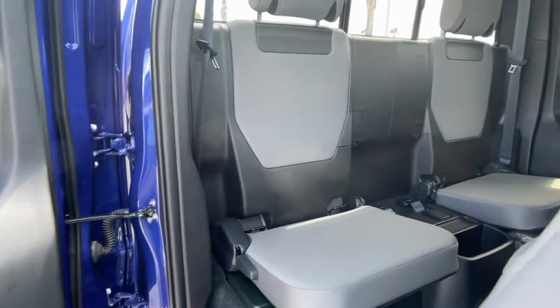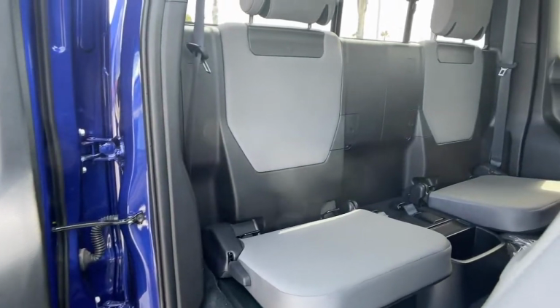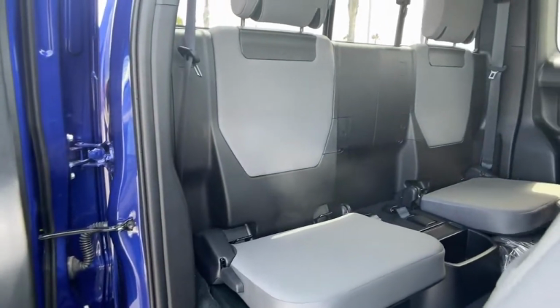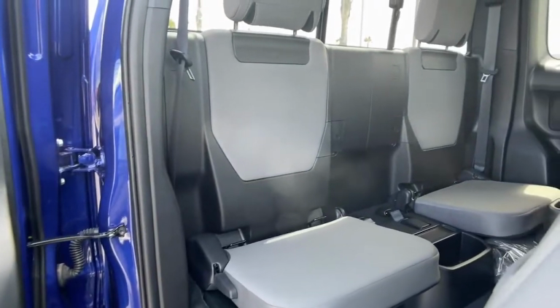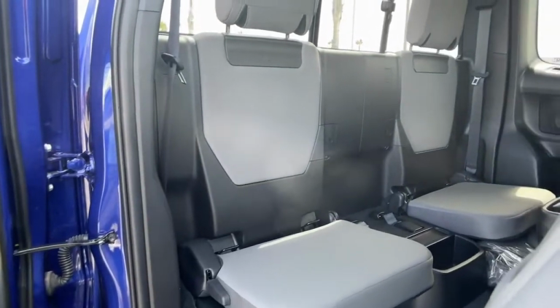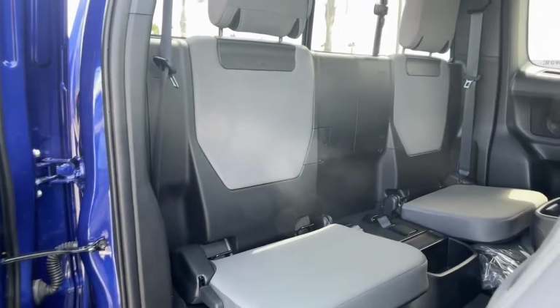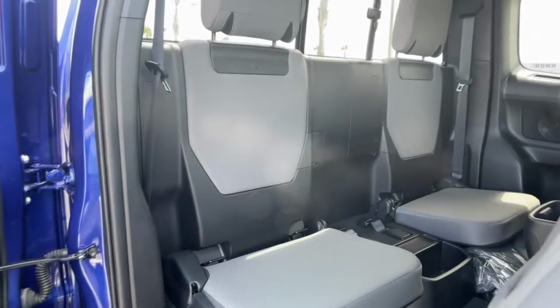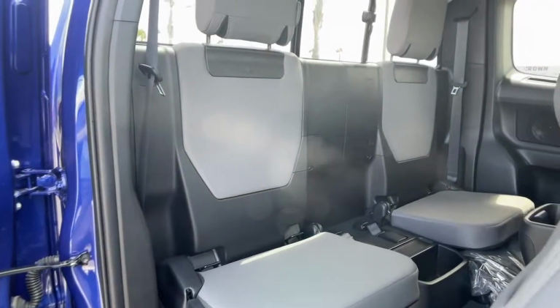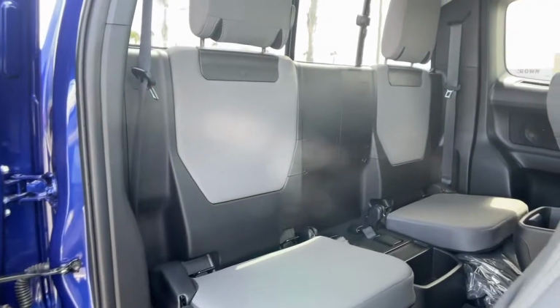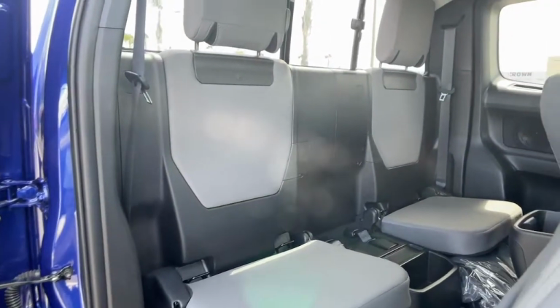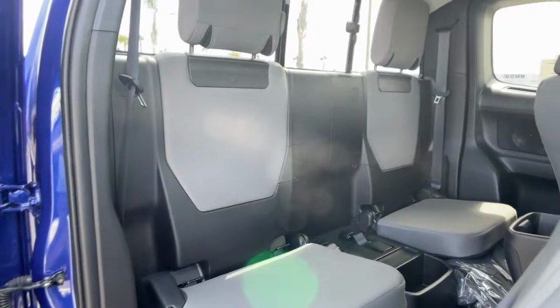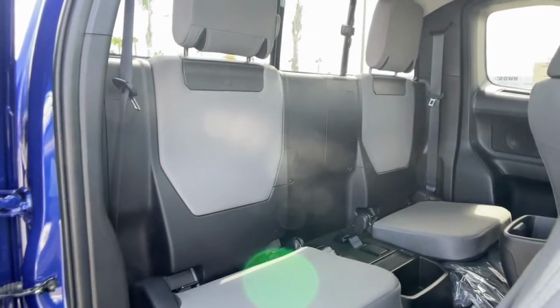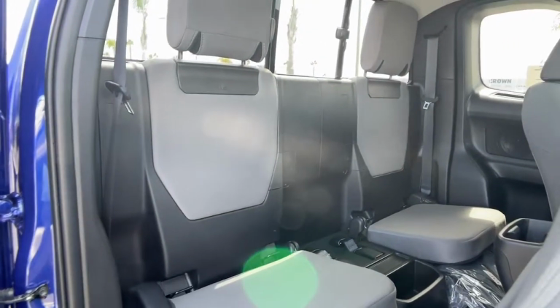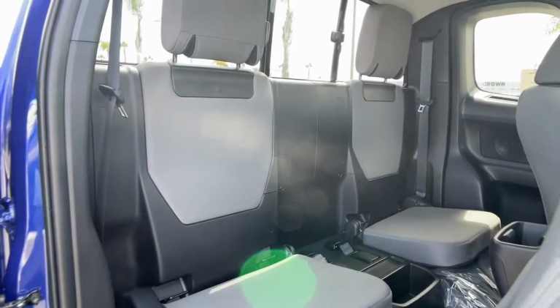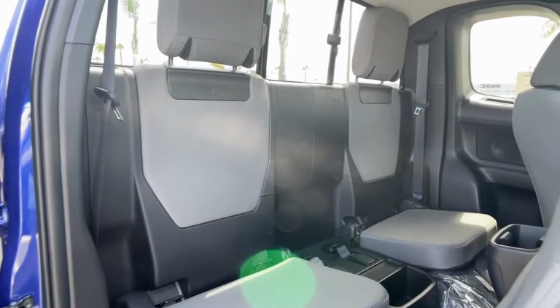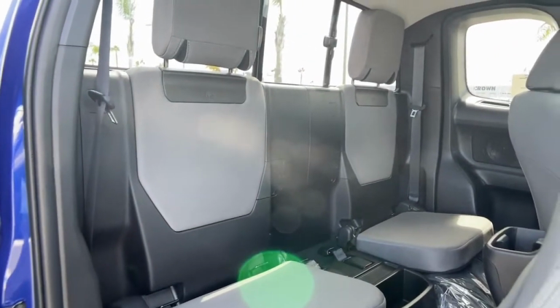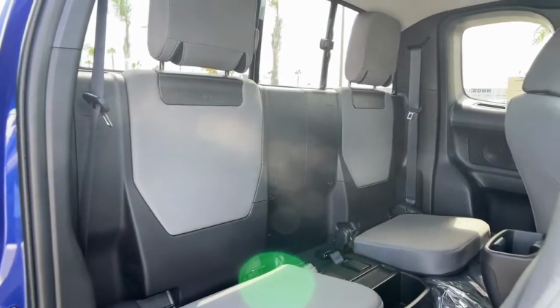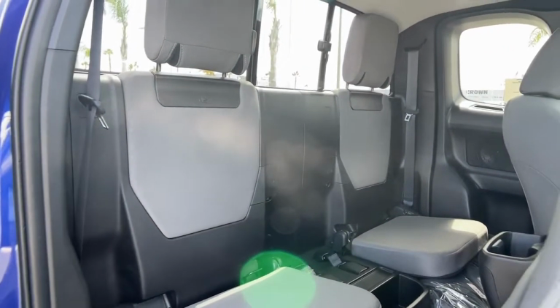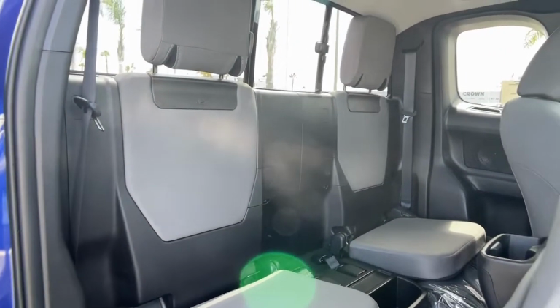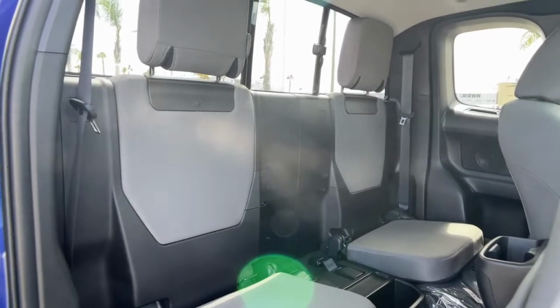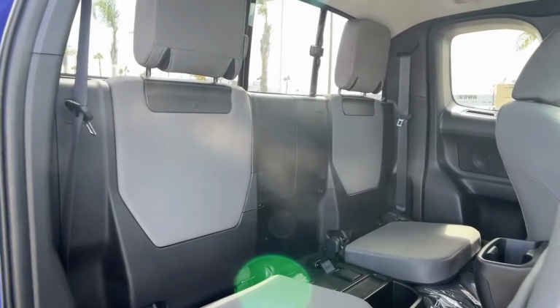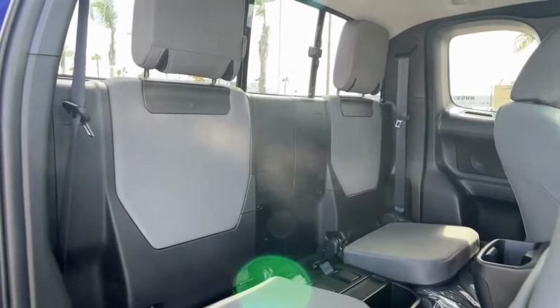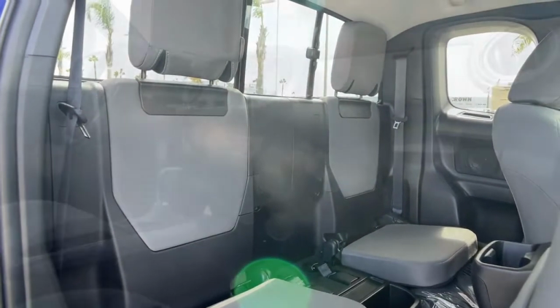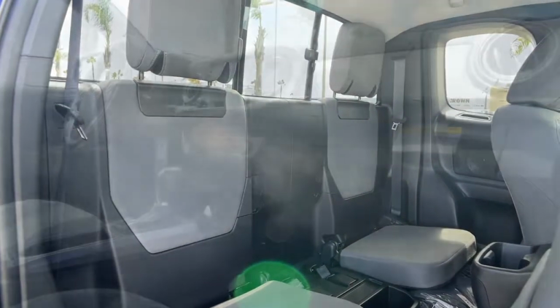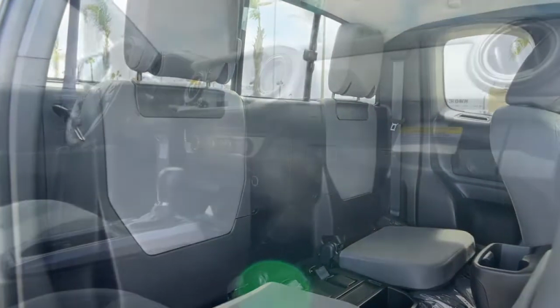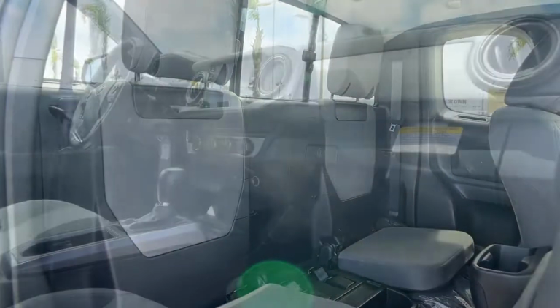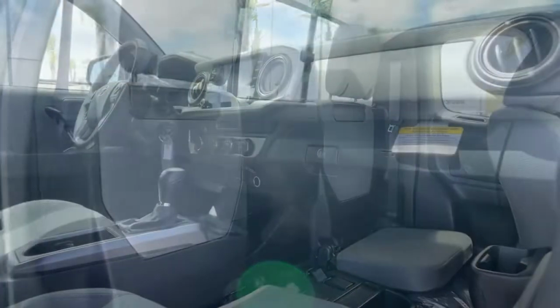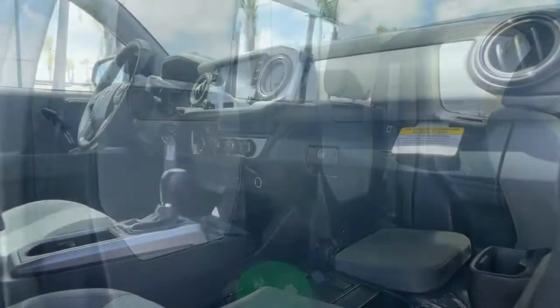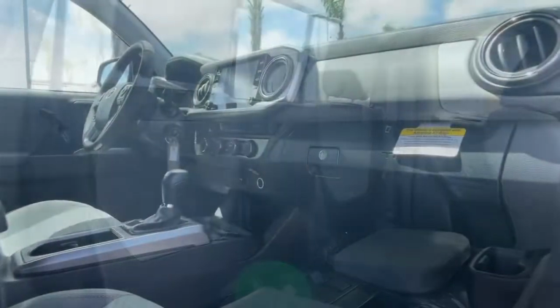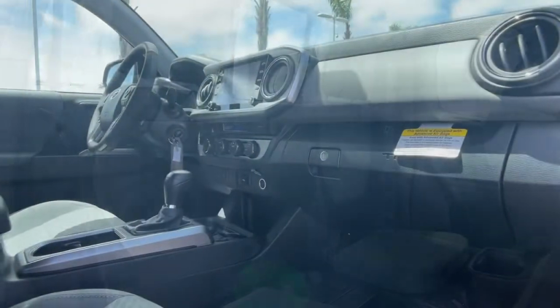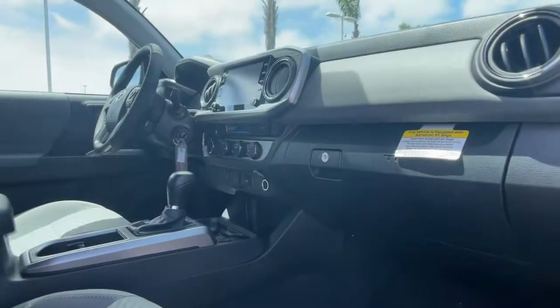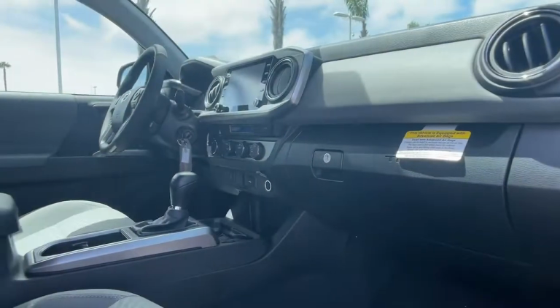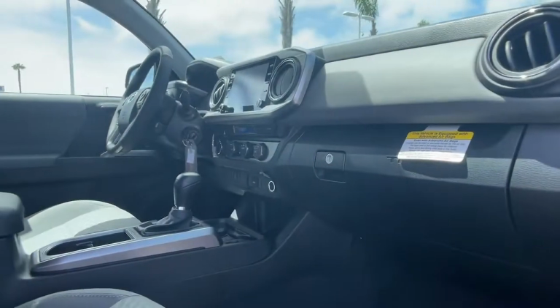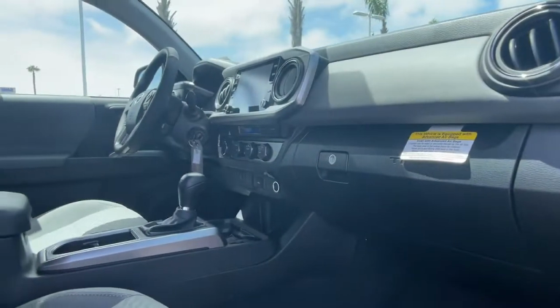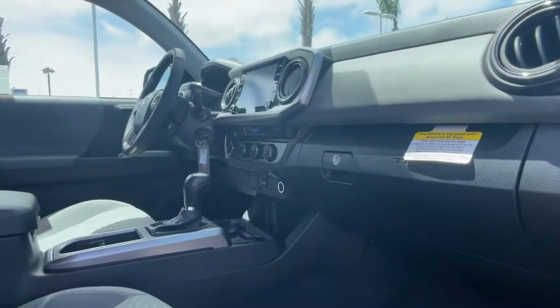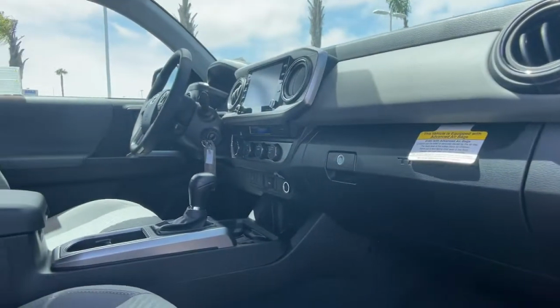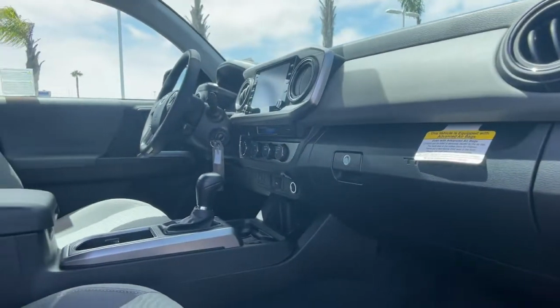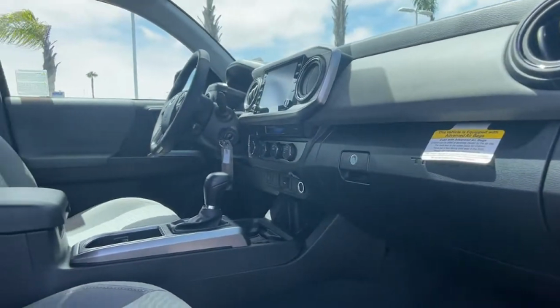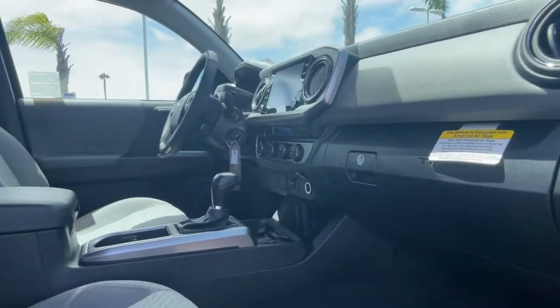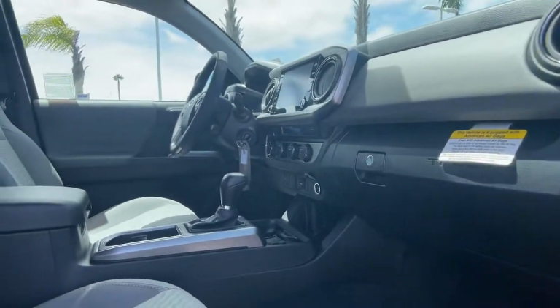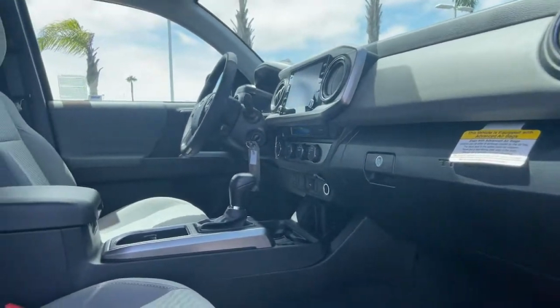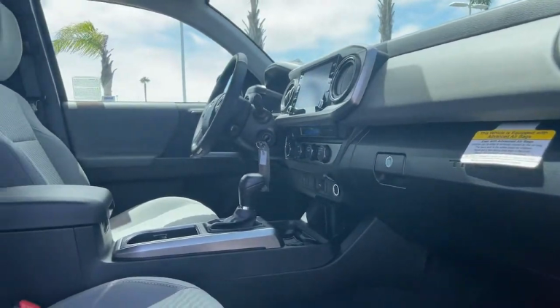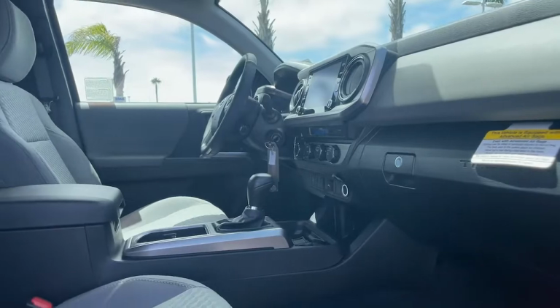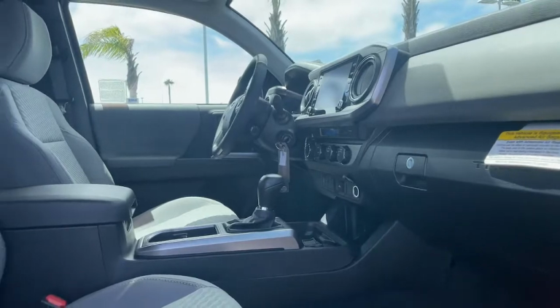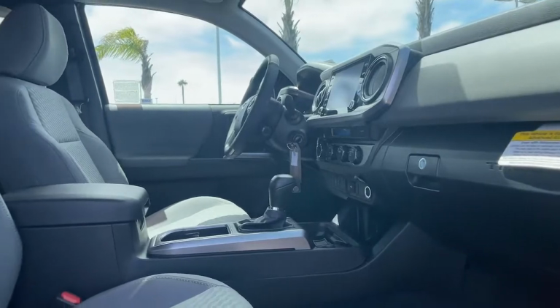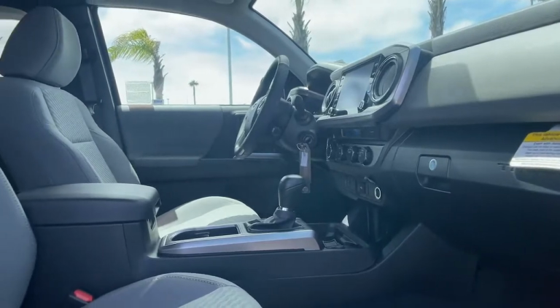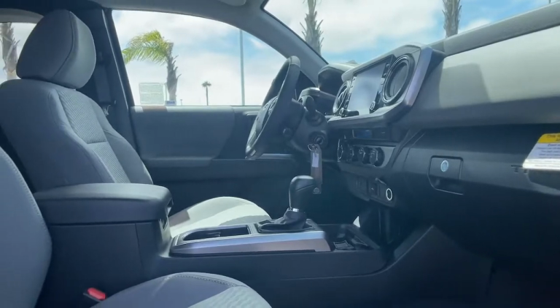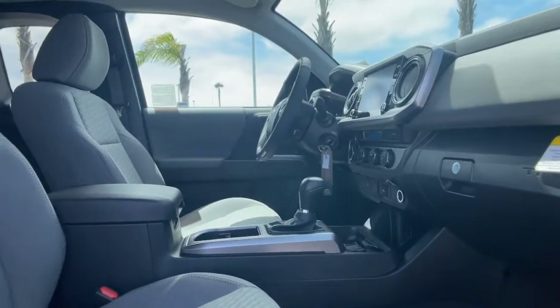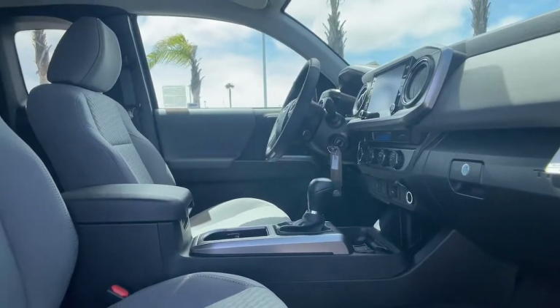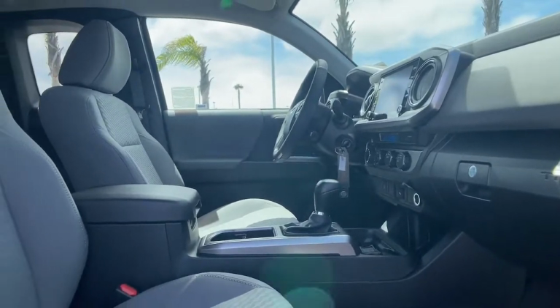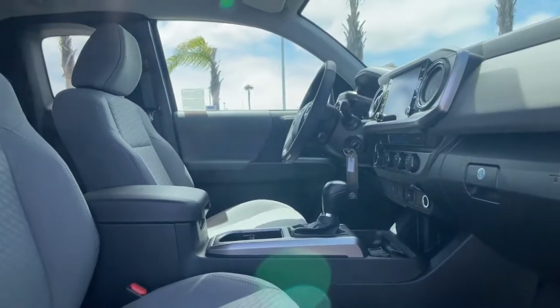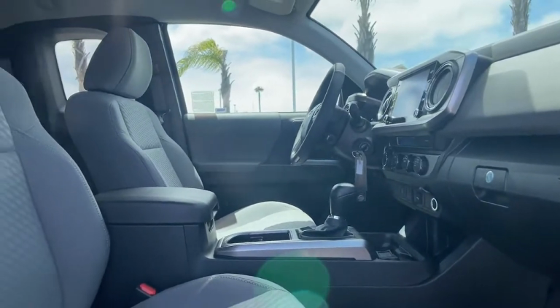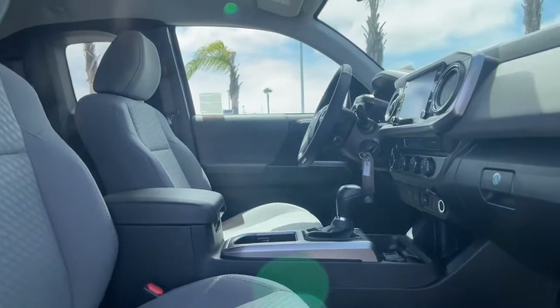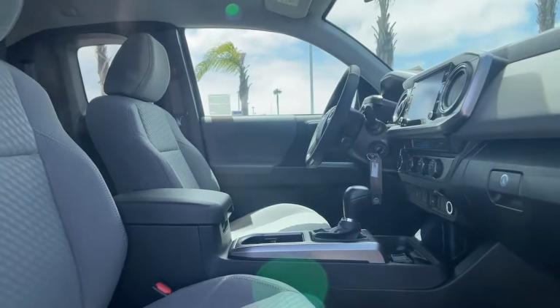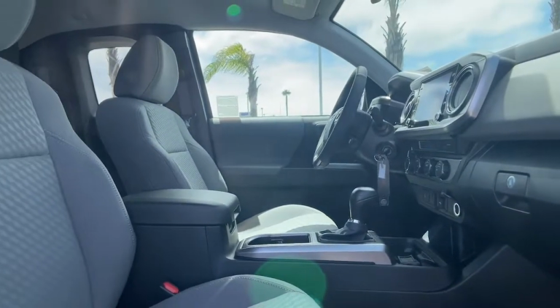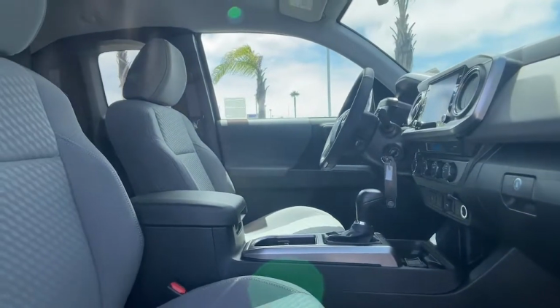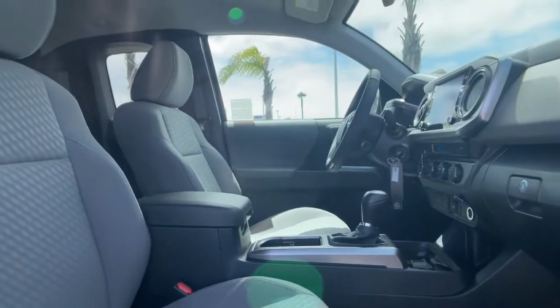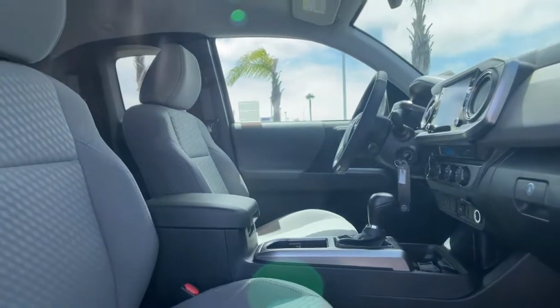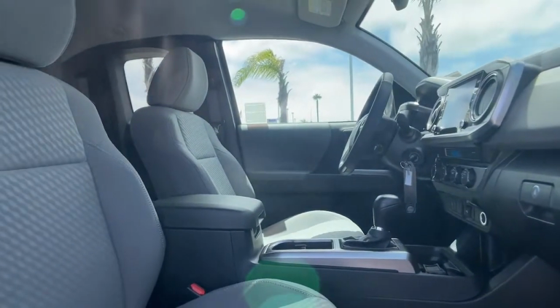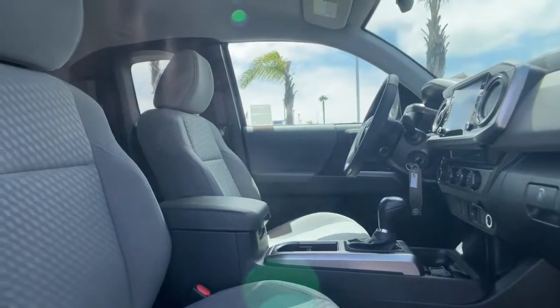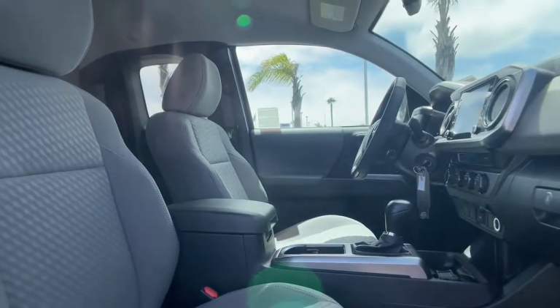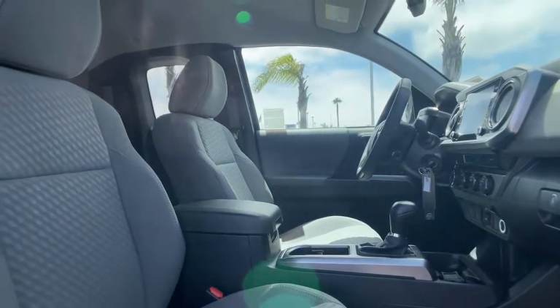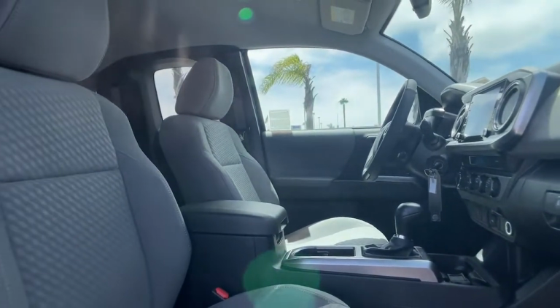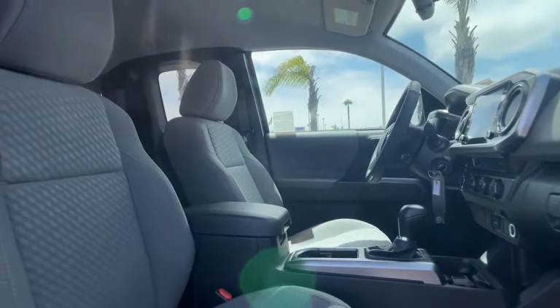Backup camera, iPod and MP3 input, fog lamps, electronic stability control, and trailer hitch.